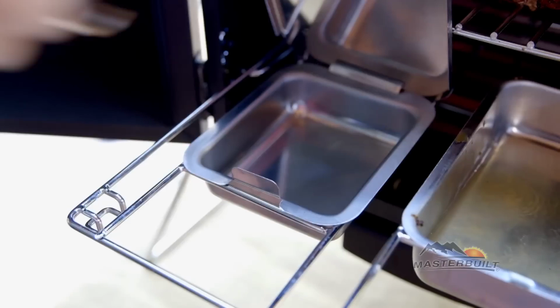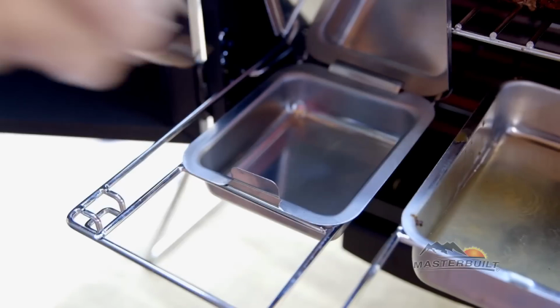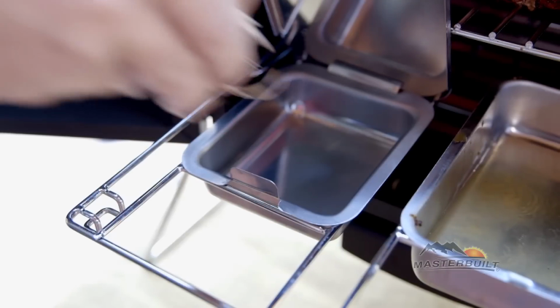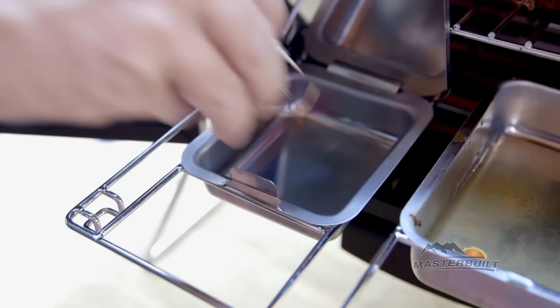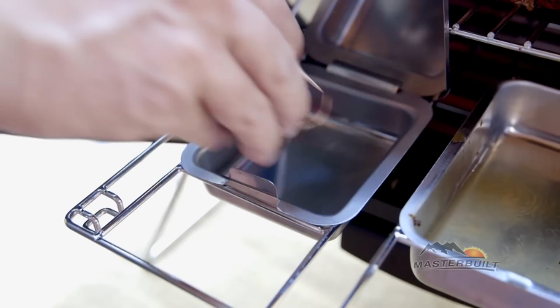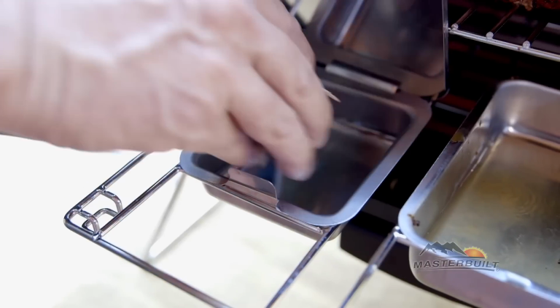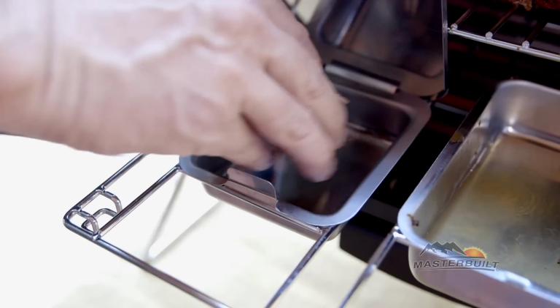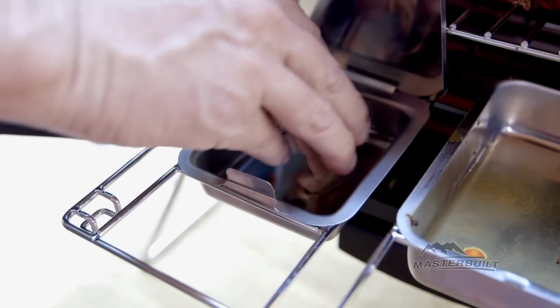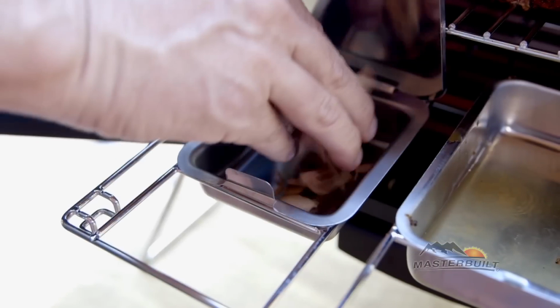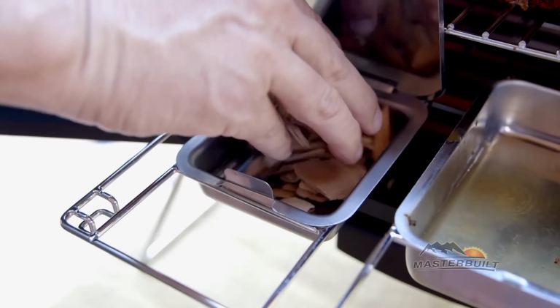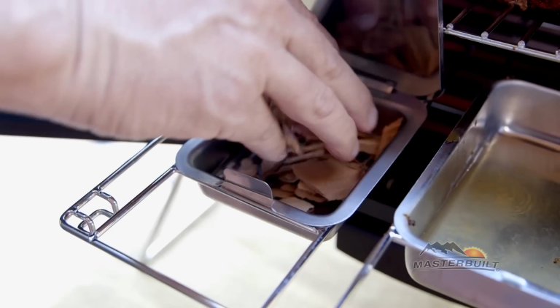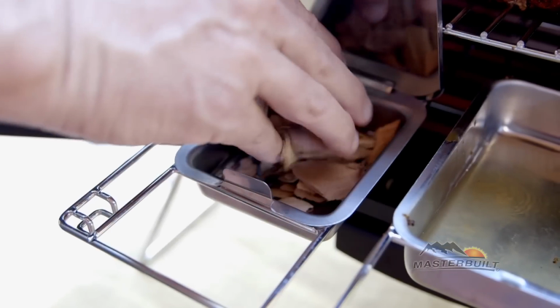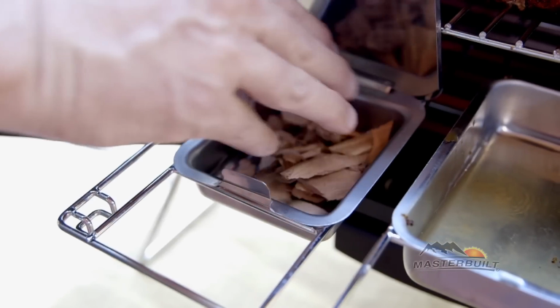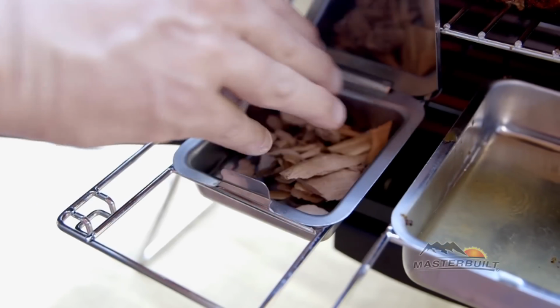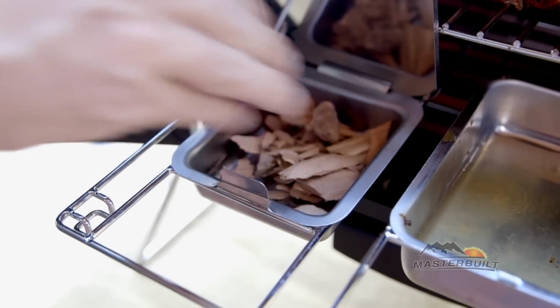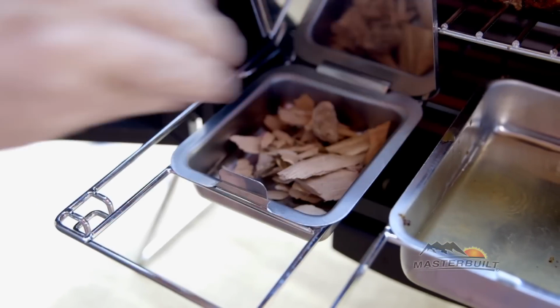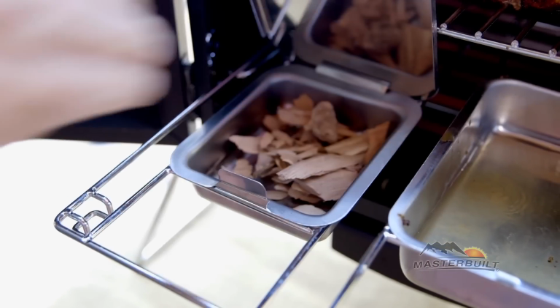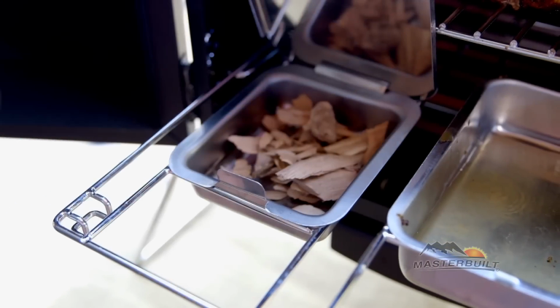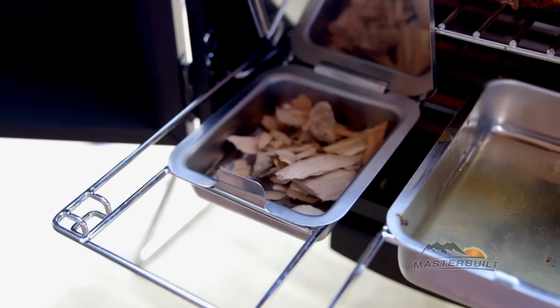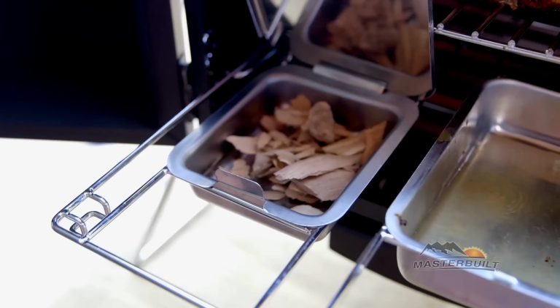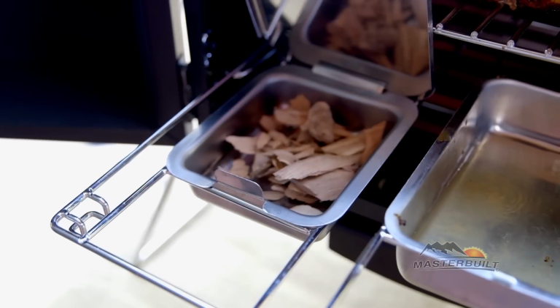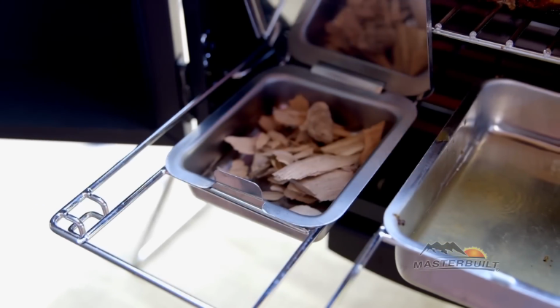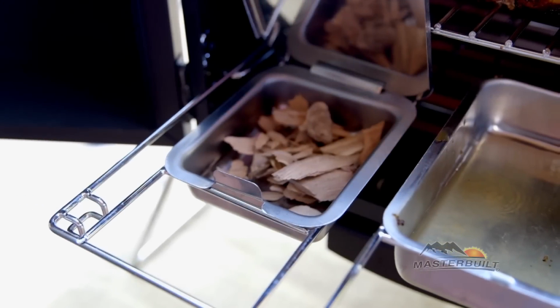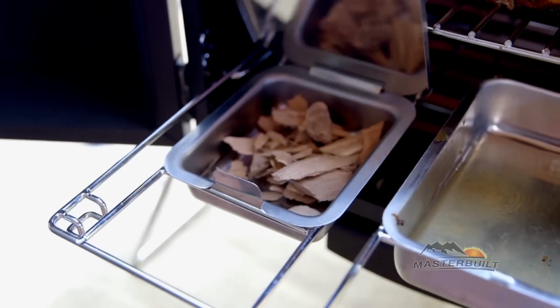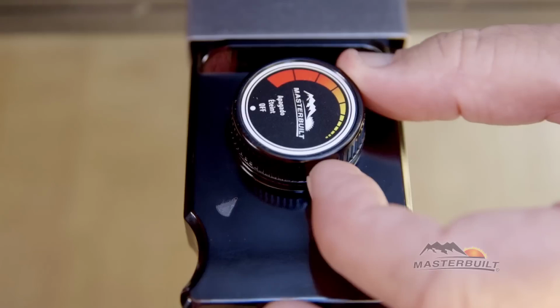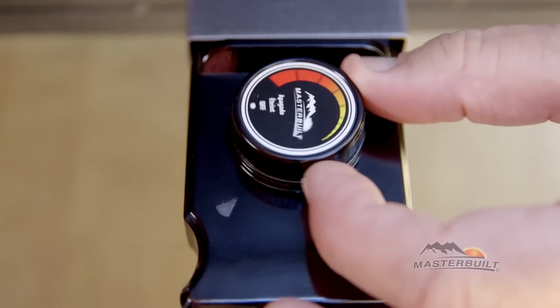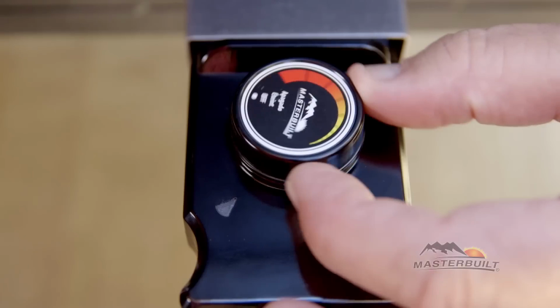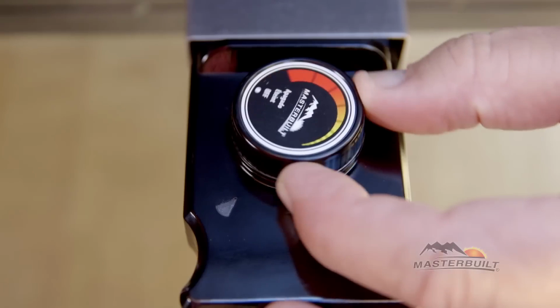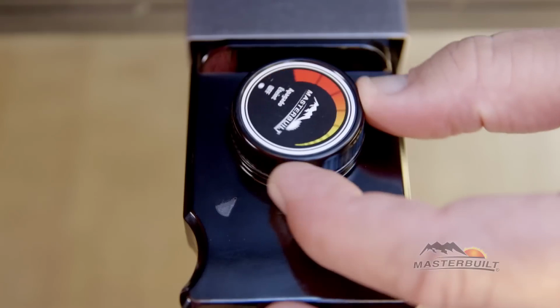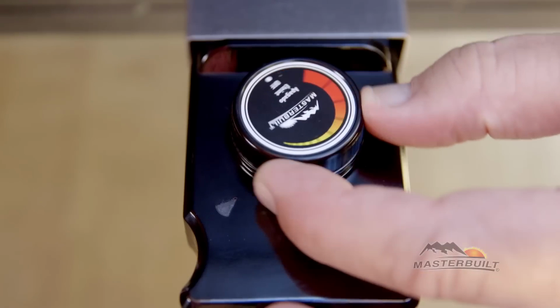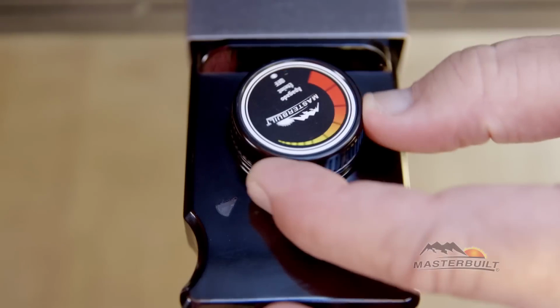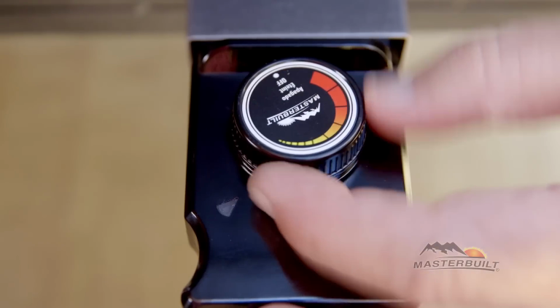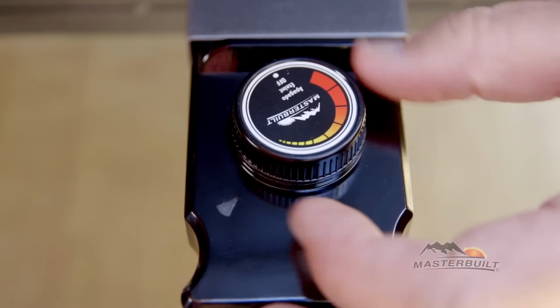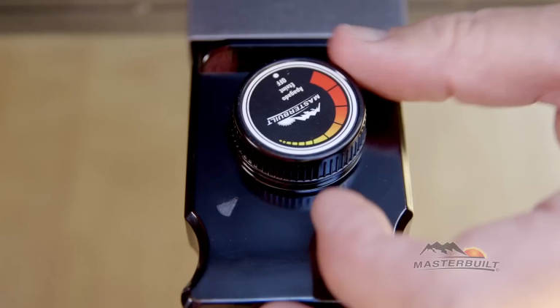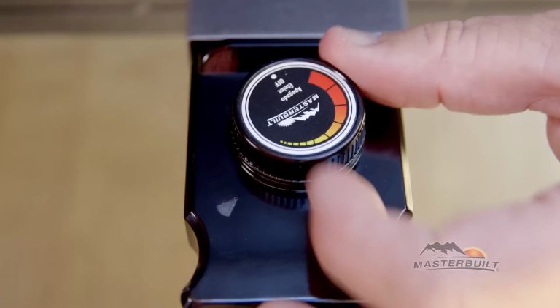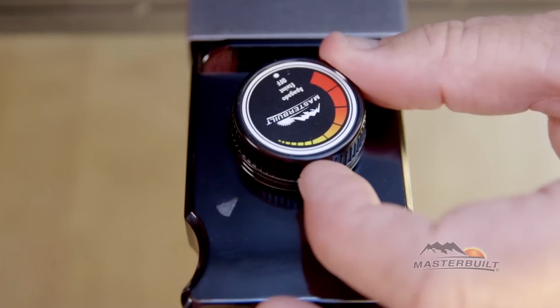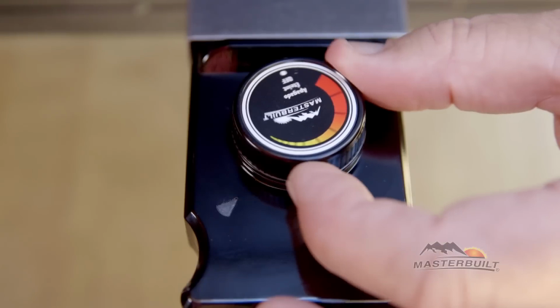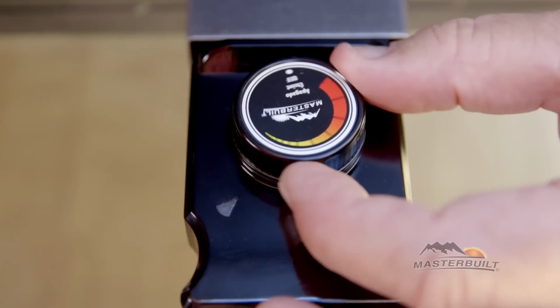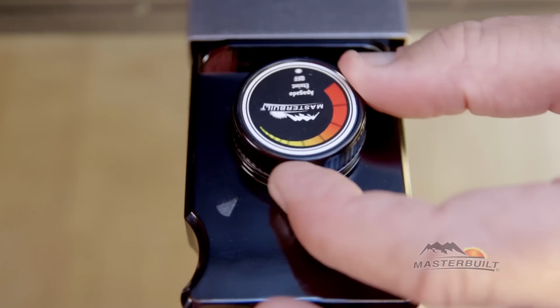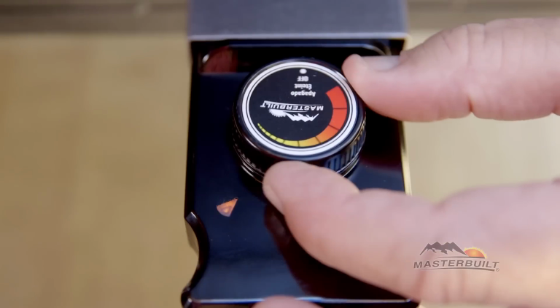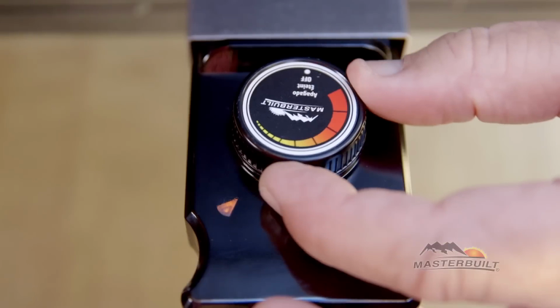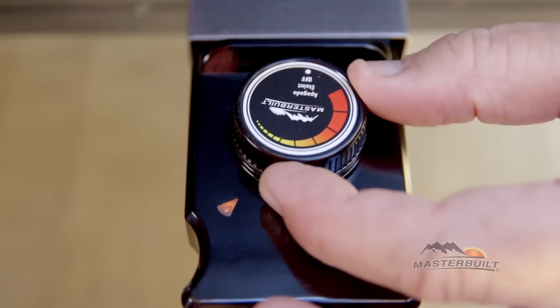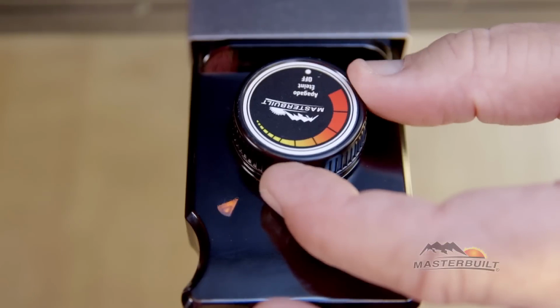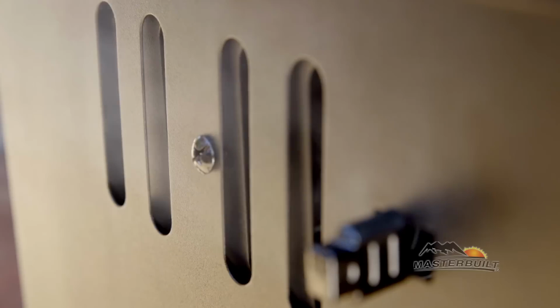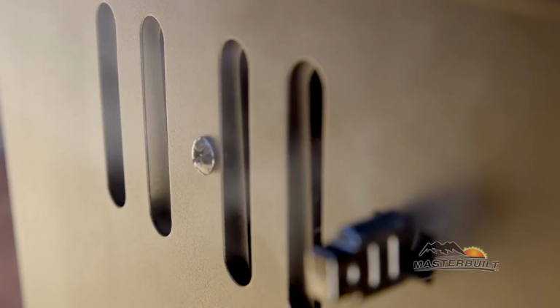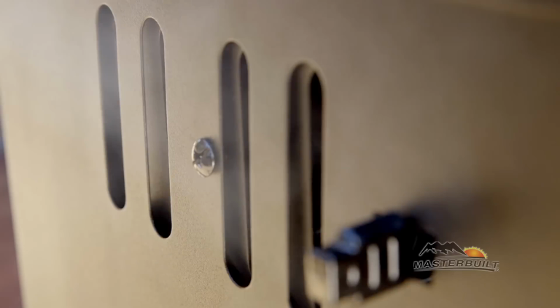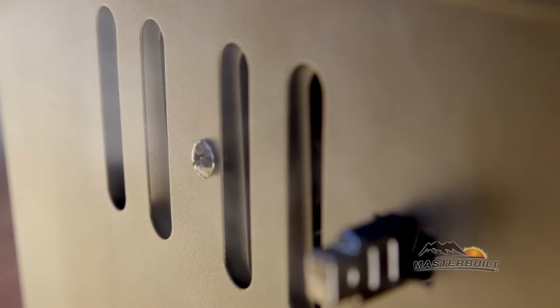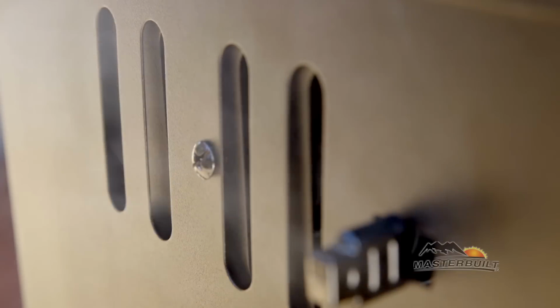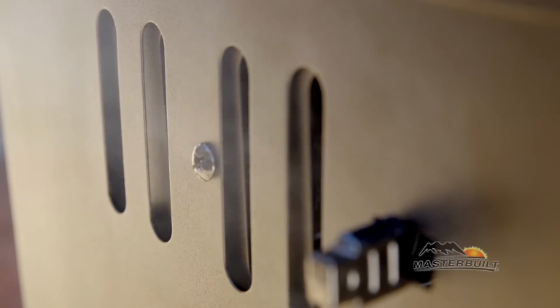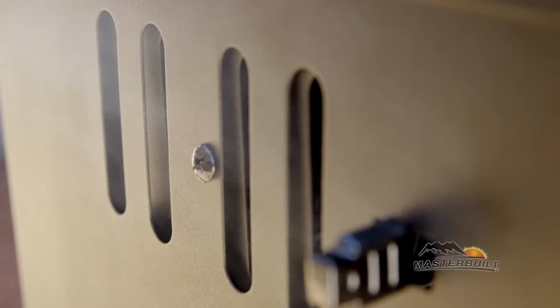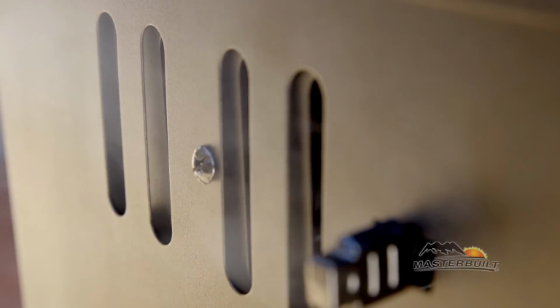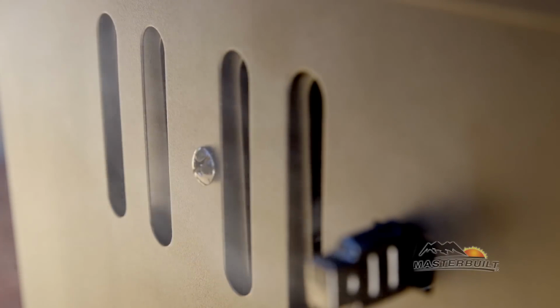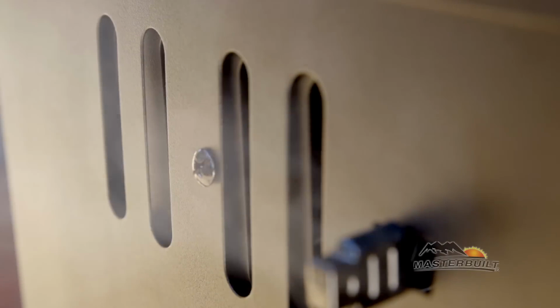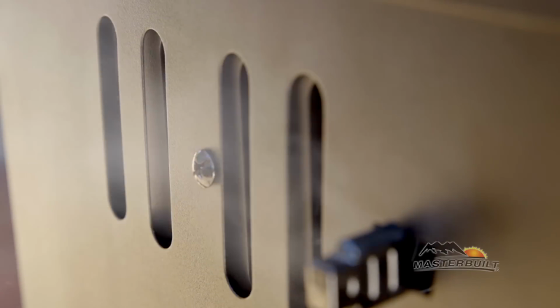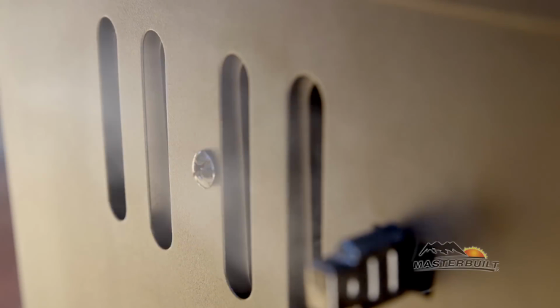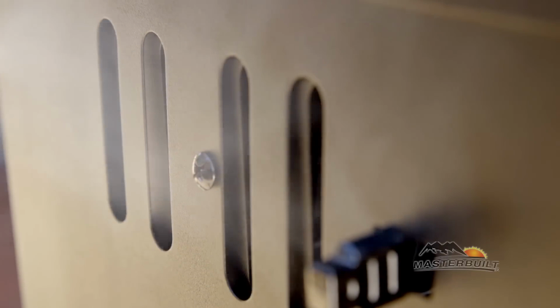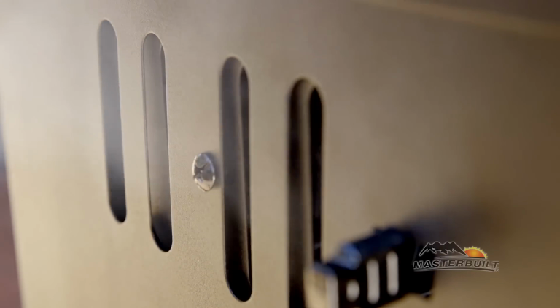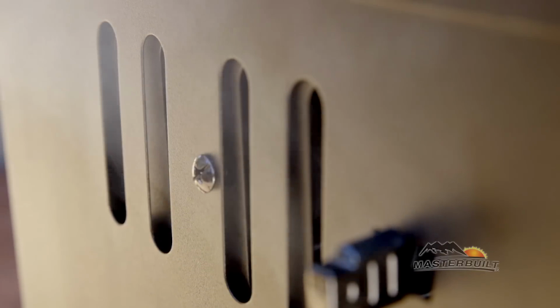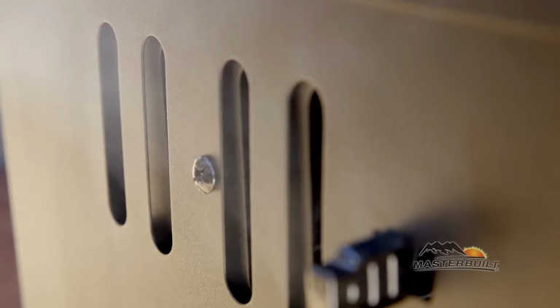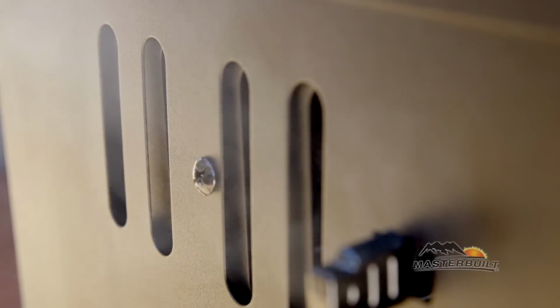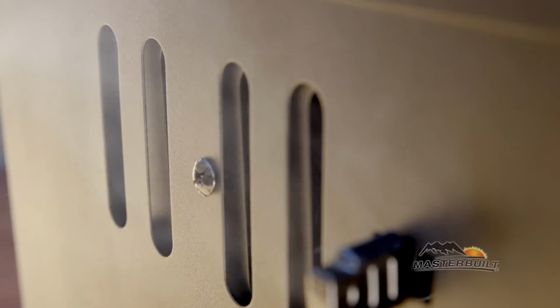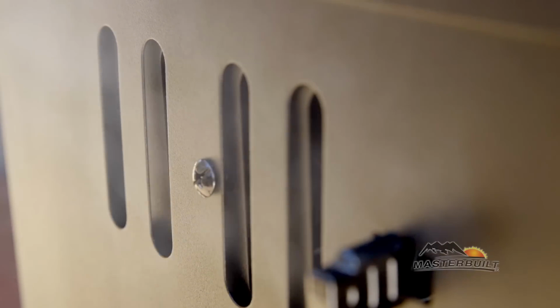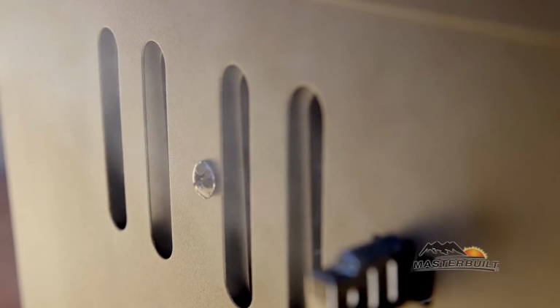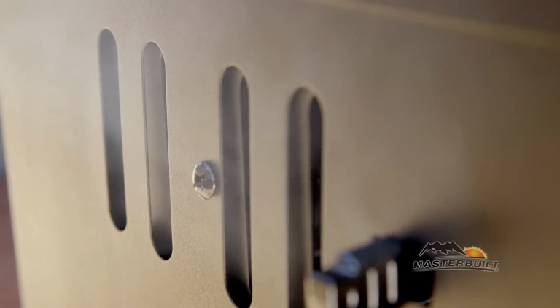Simply add wood chips, your favorite juice, set the analog control, and you're ready to smoke. It's that easy.